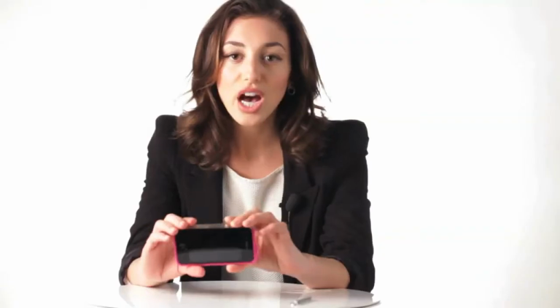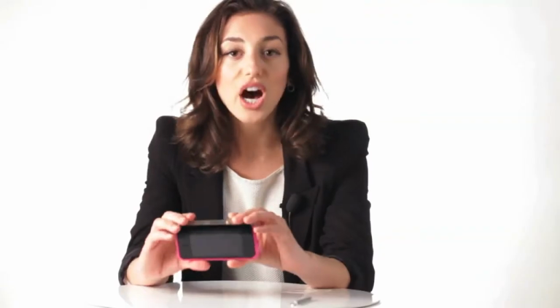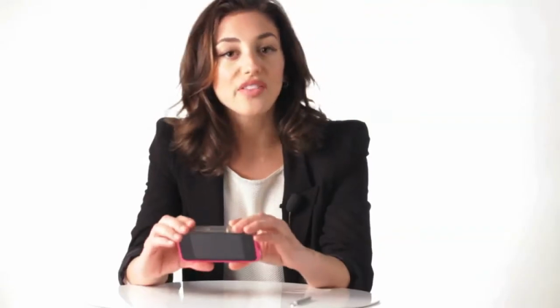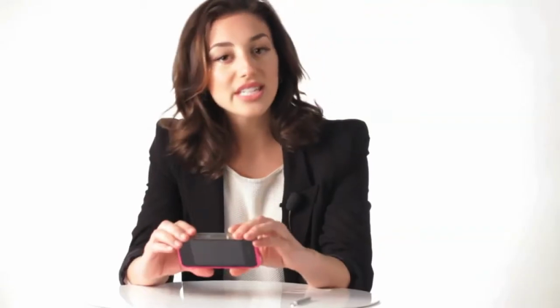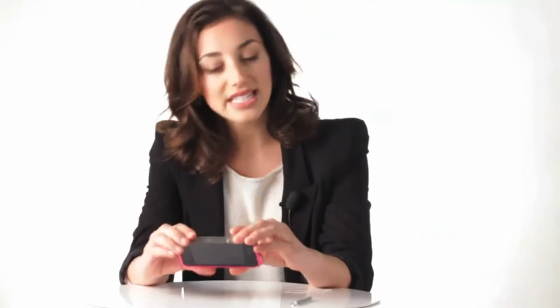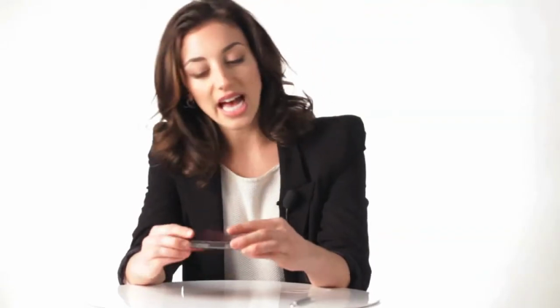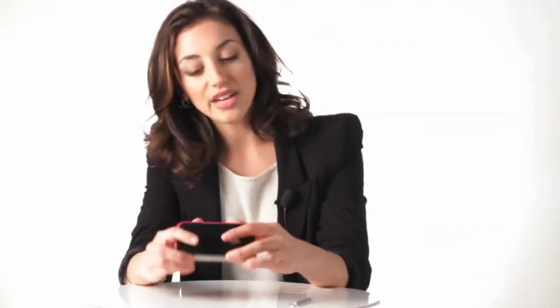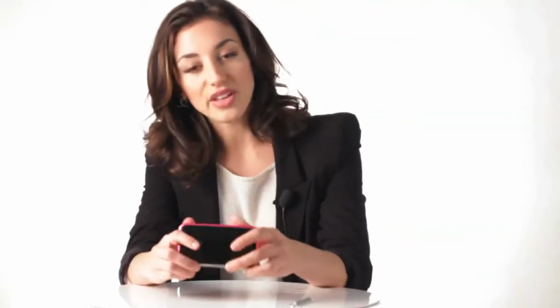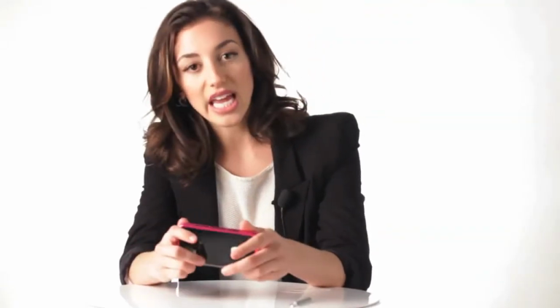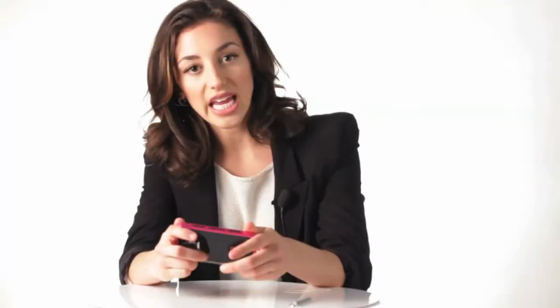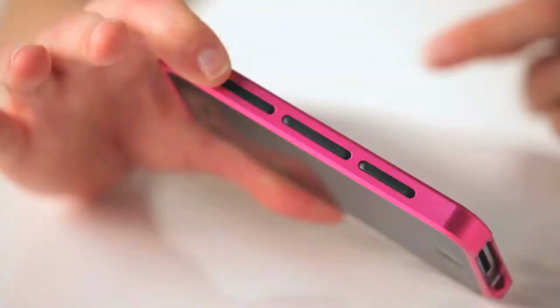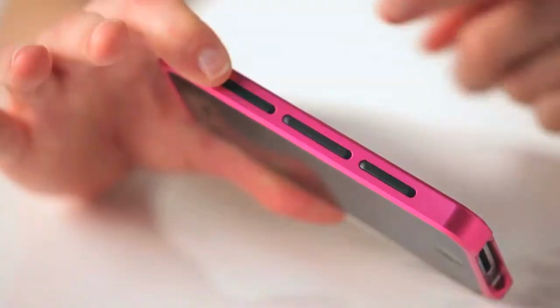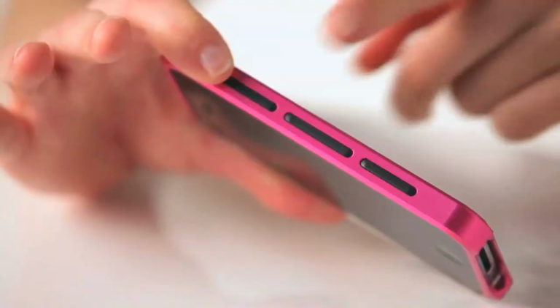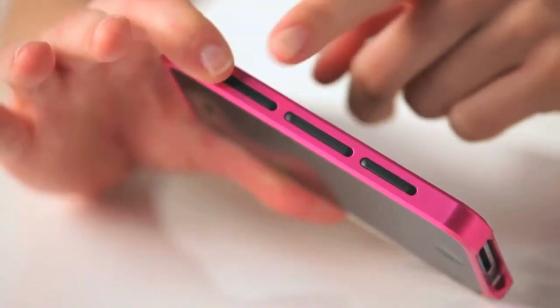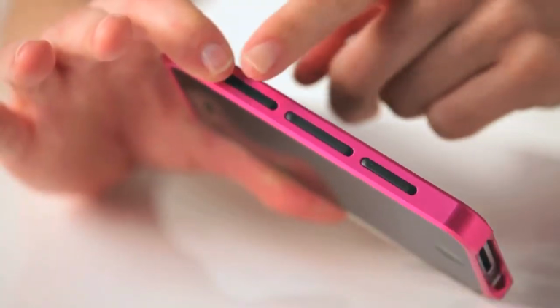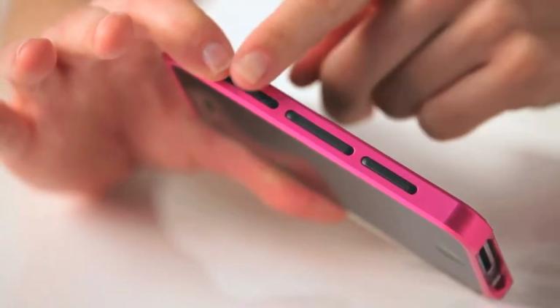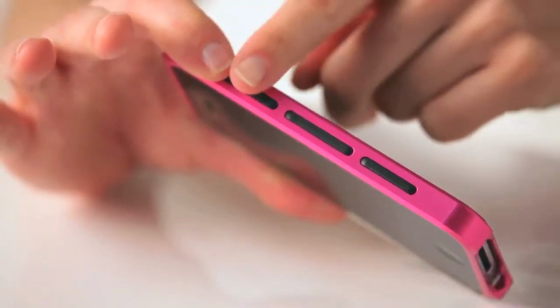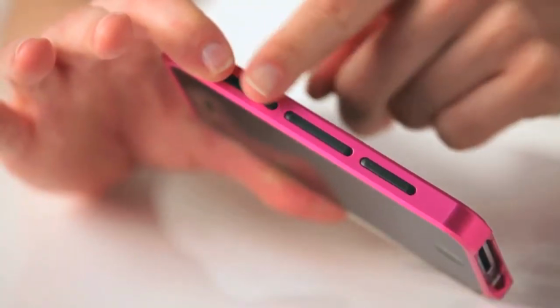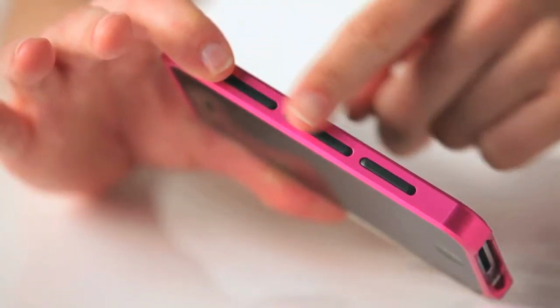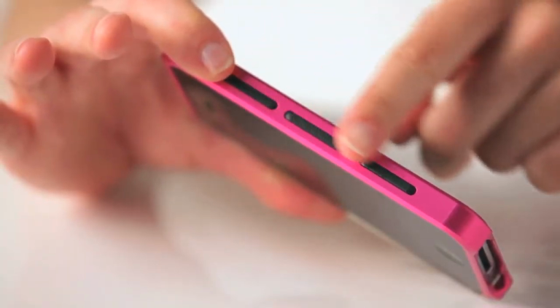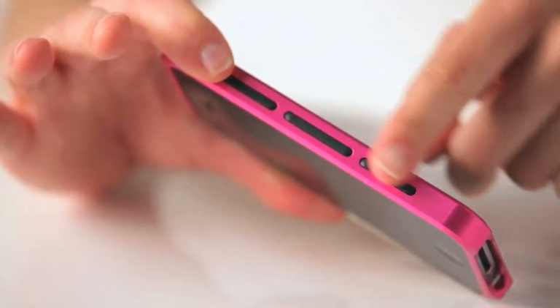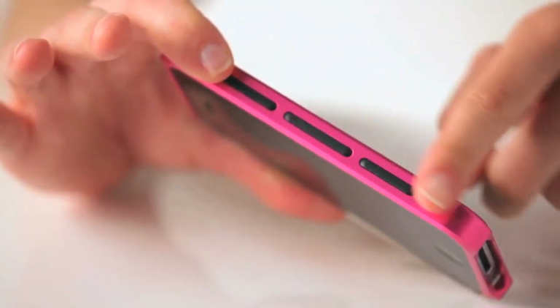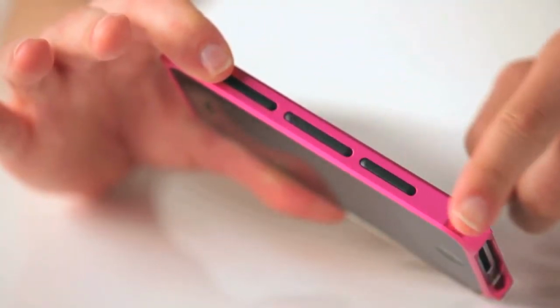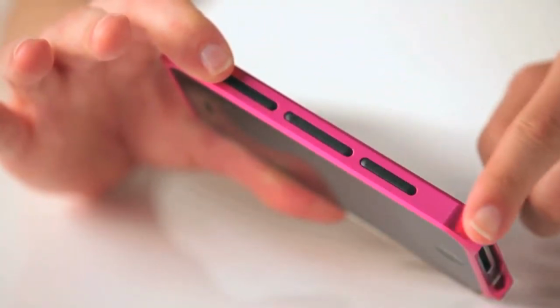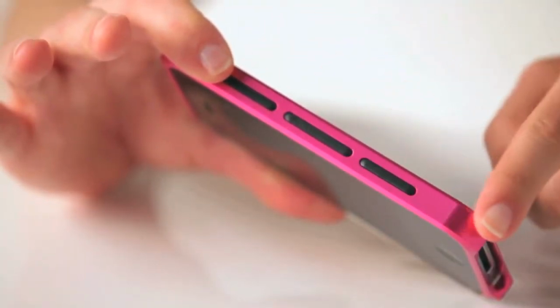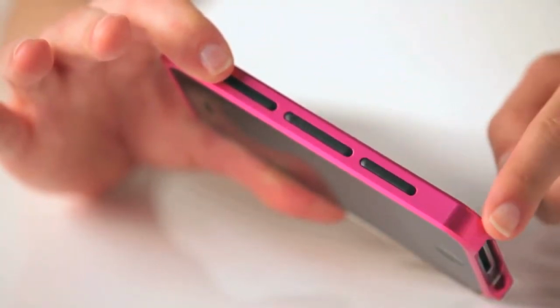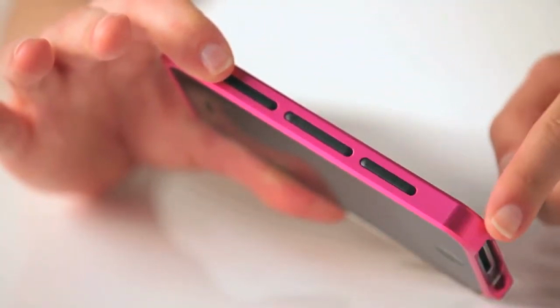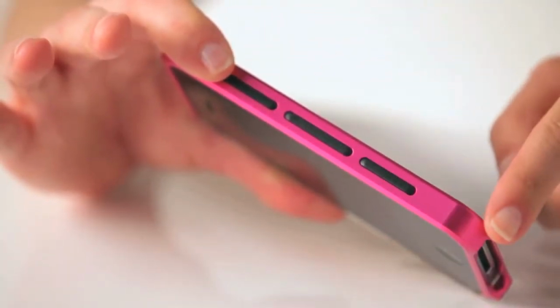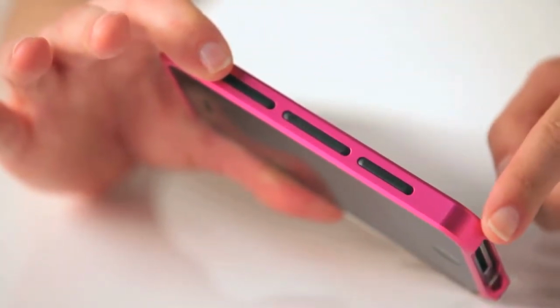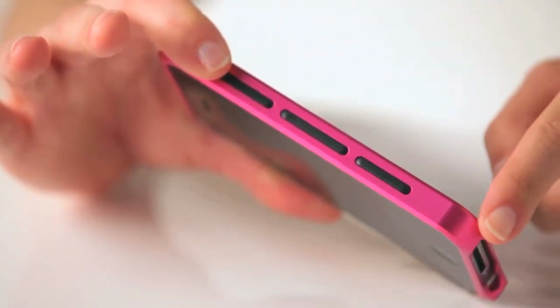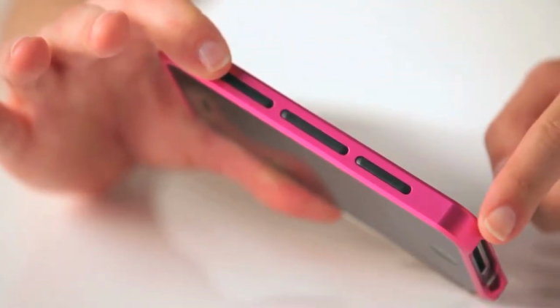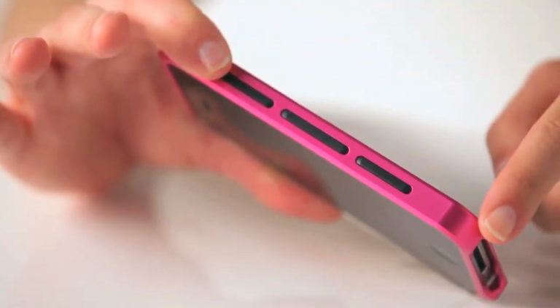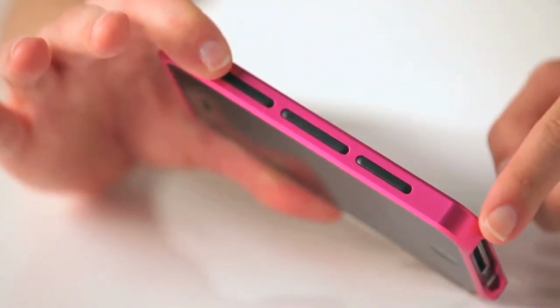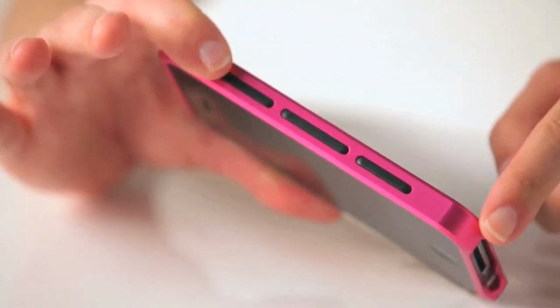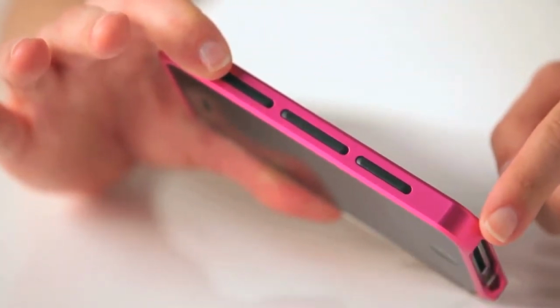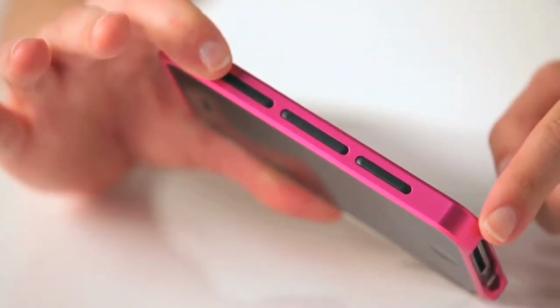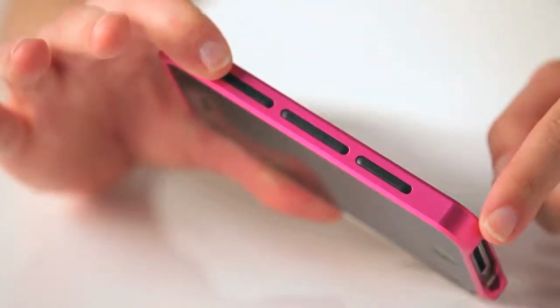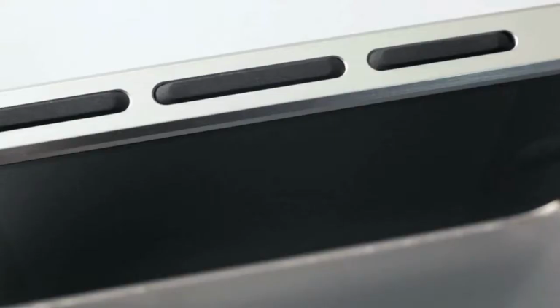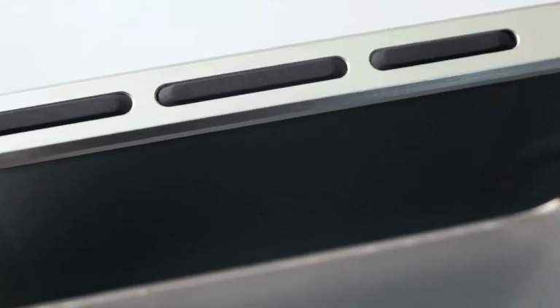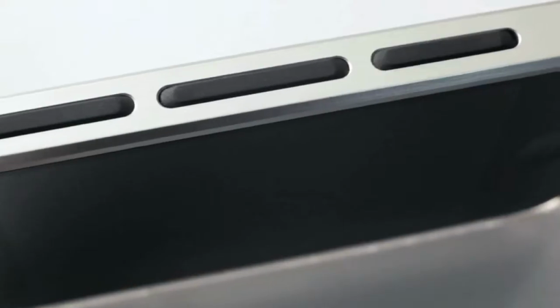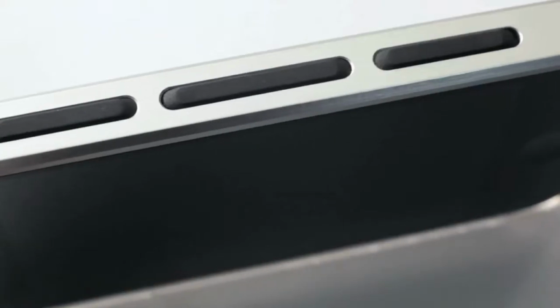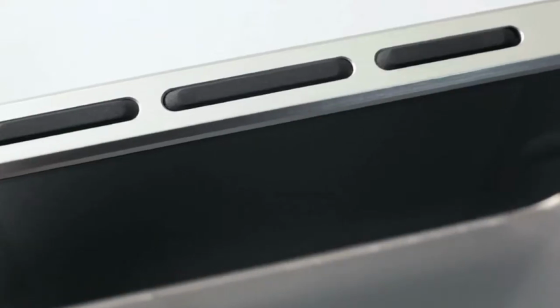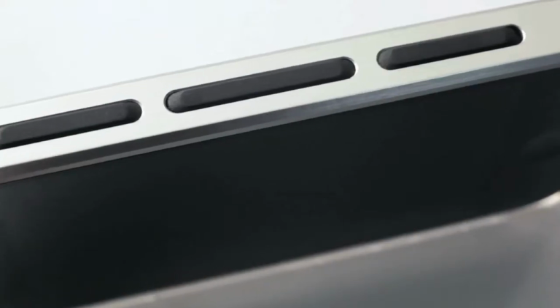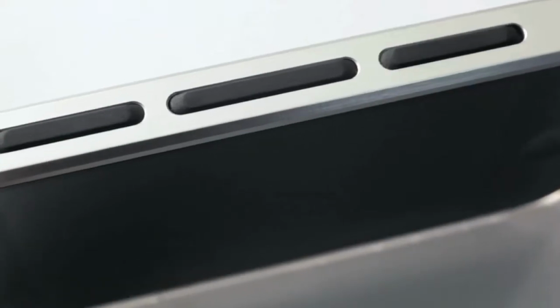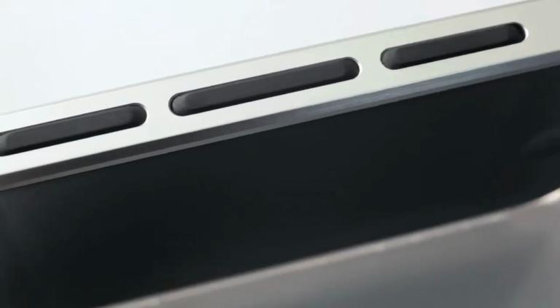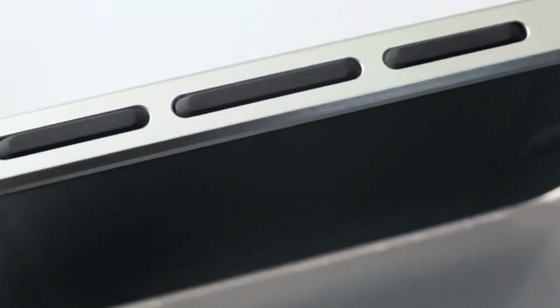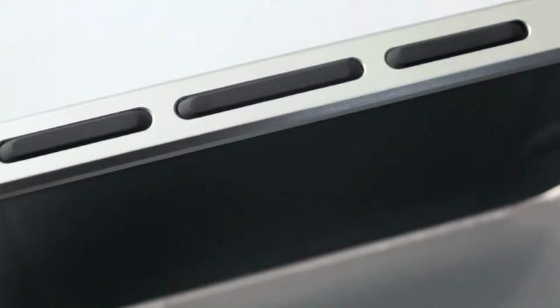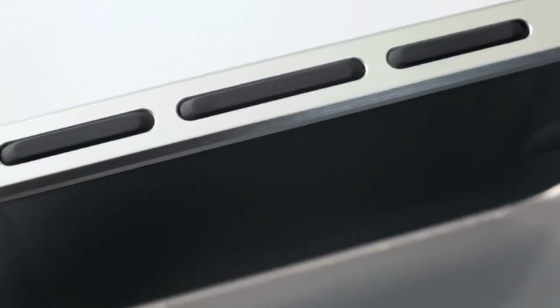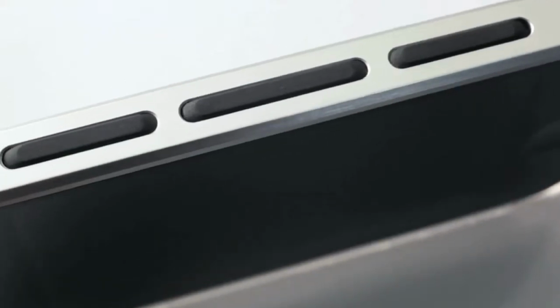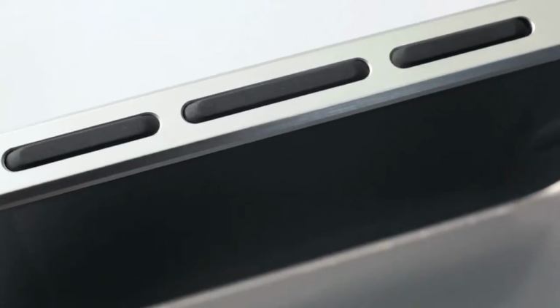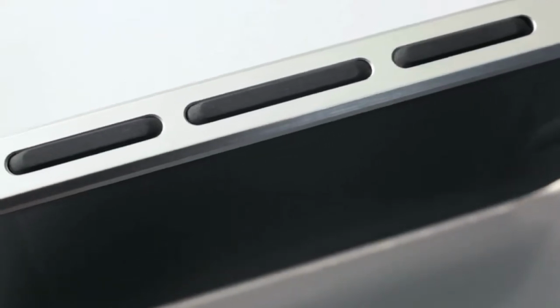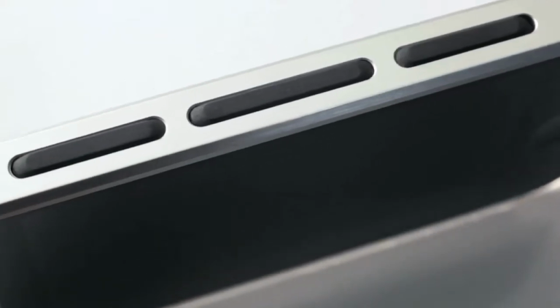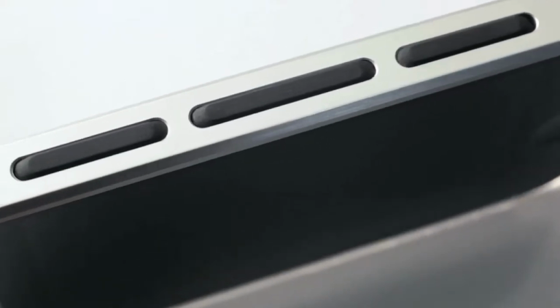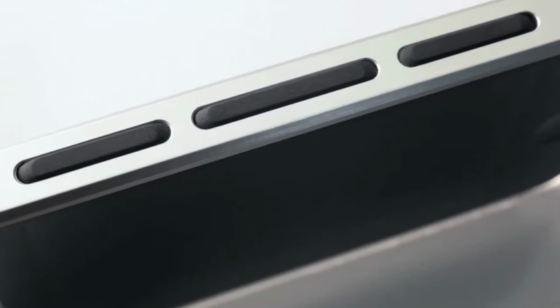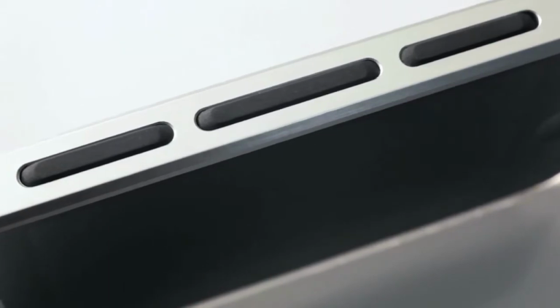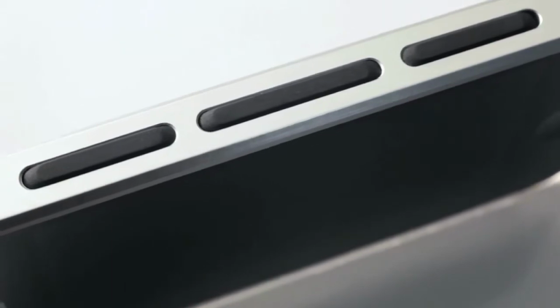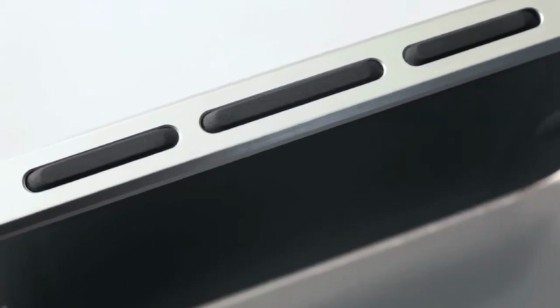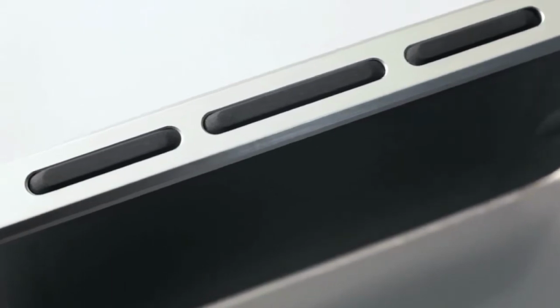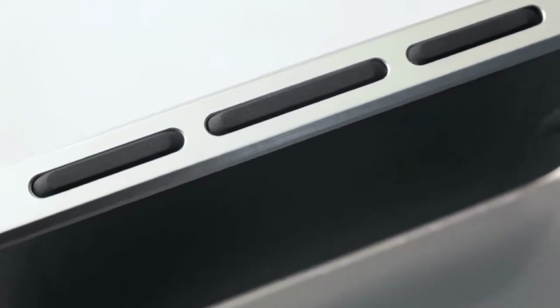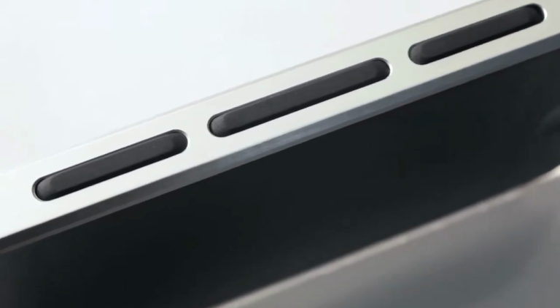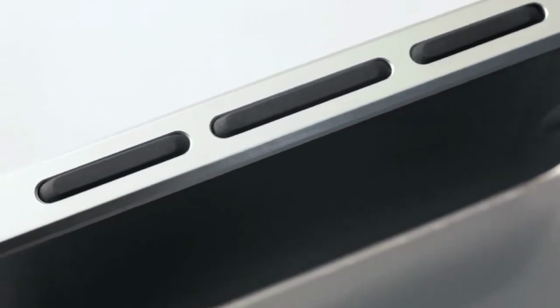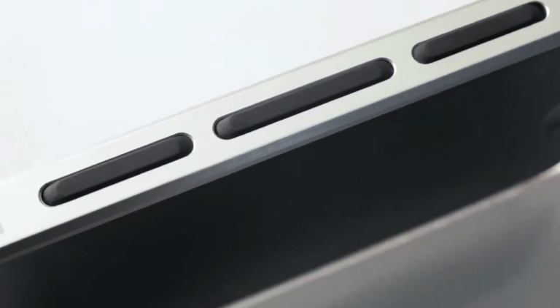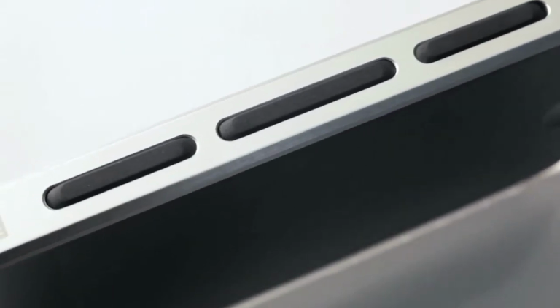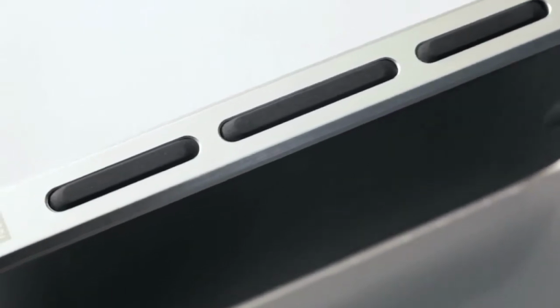On this side of the case you can see these new grip details, which are actually part of a shock-absorbing liner that protects your iPhone in case of a drop.